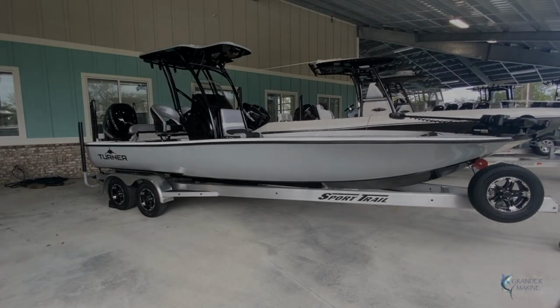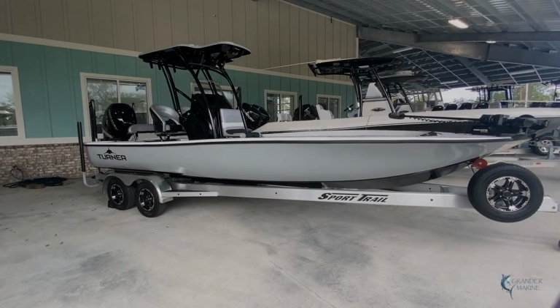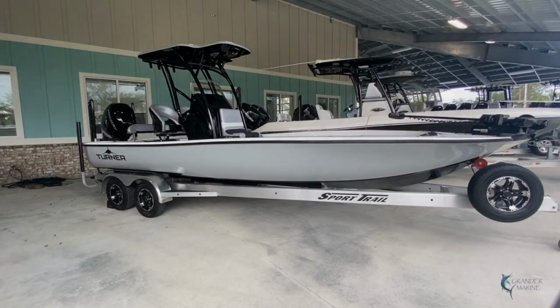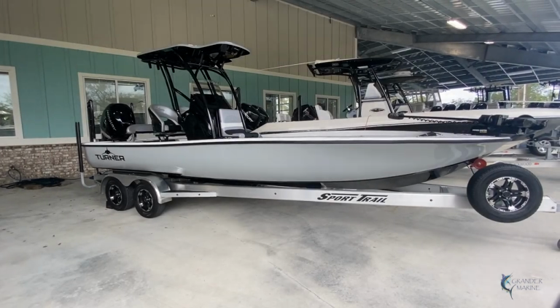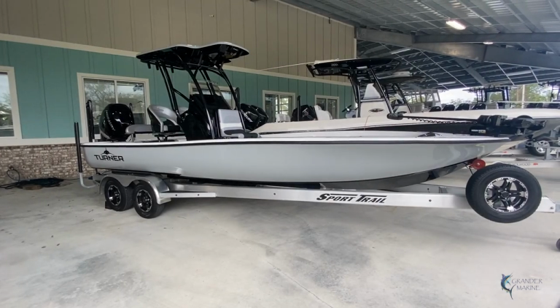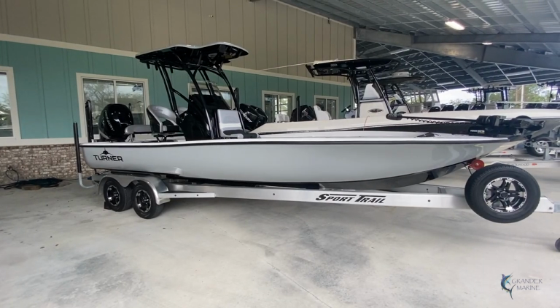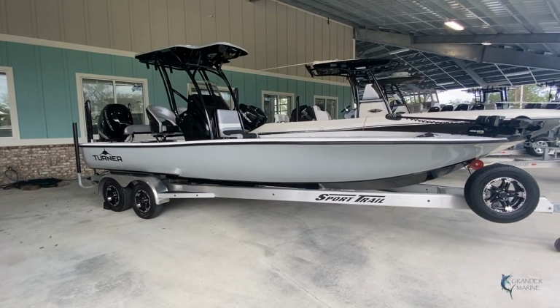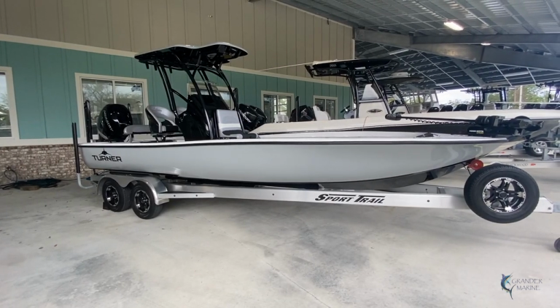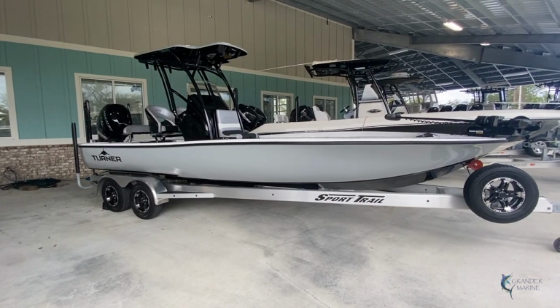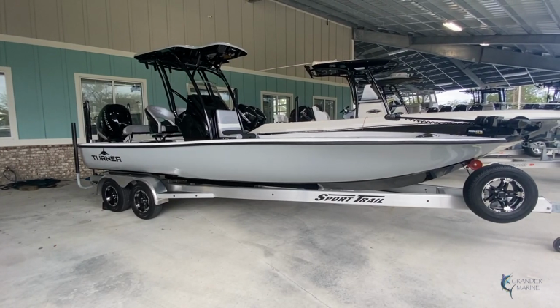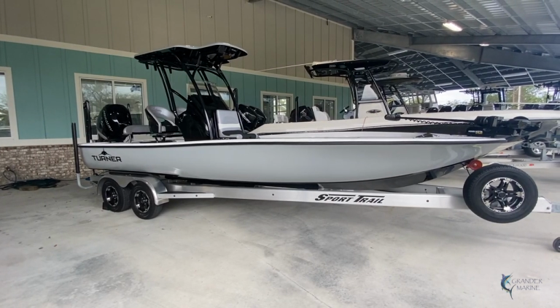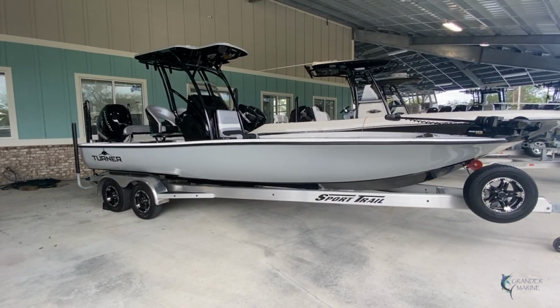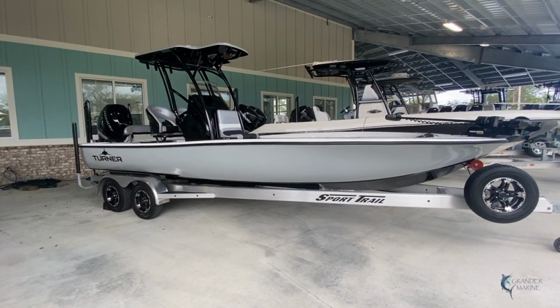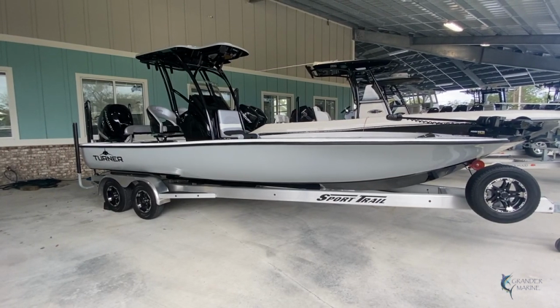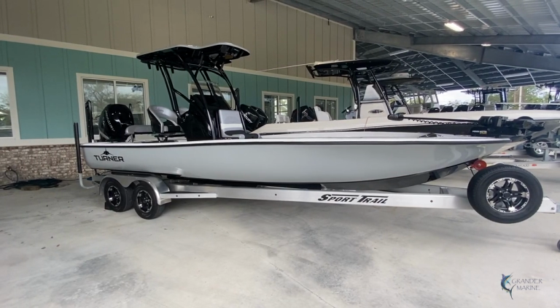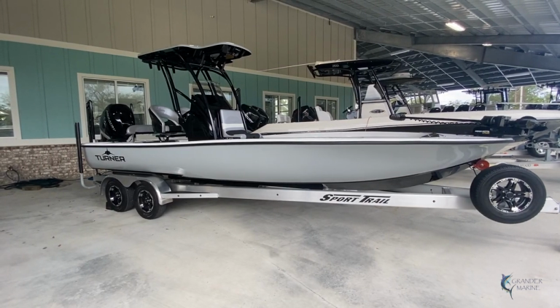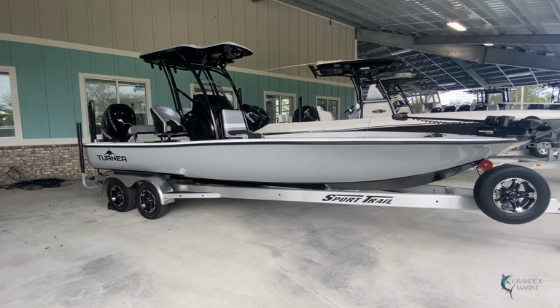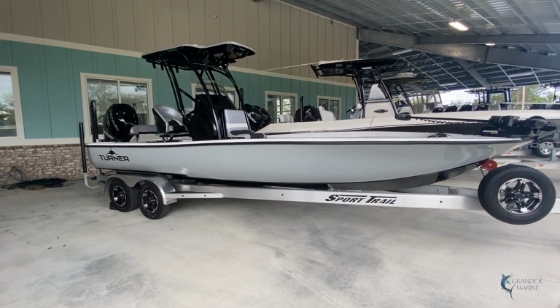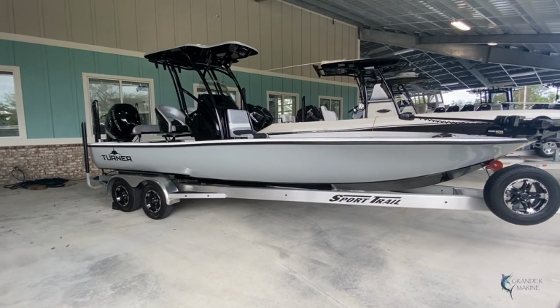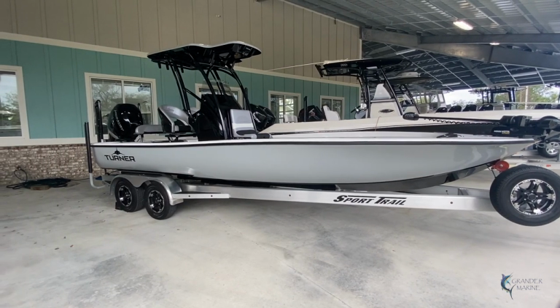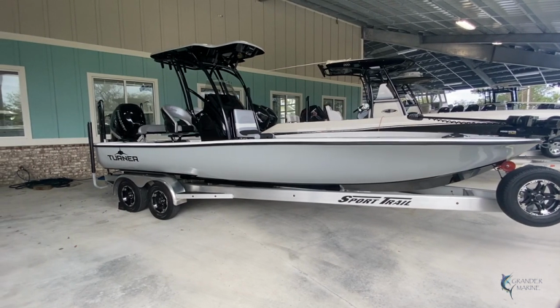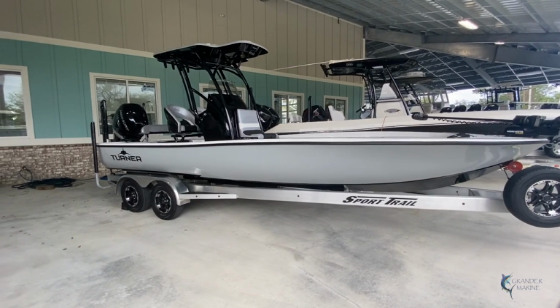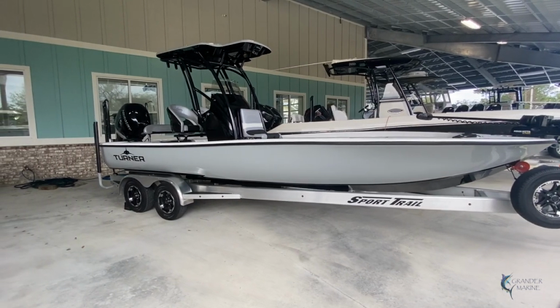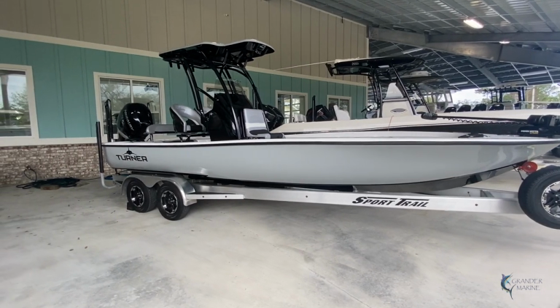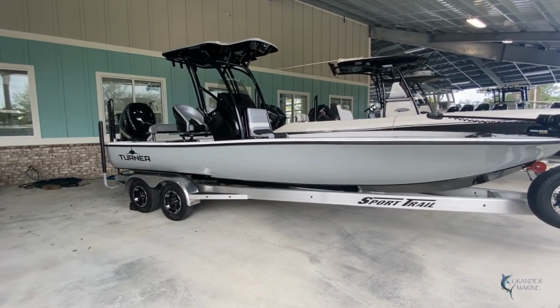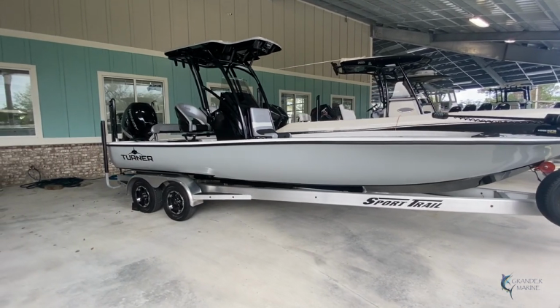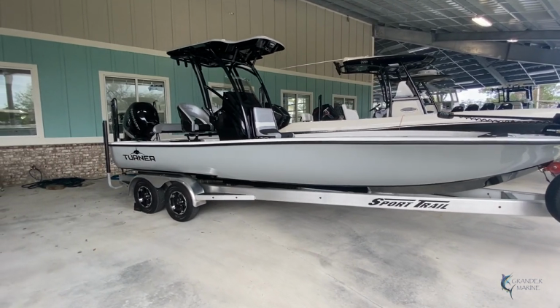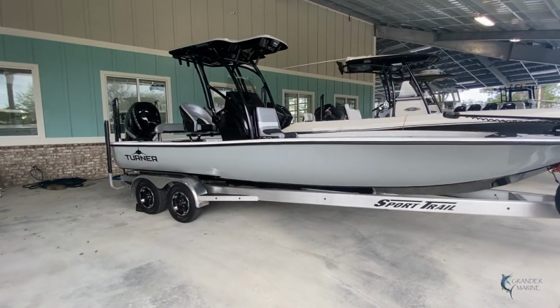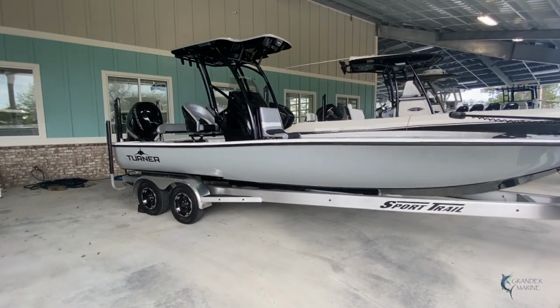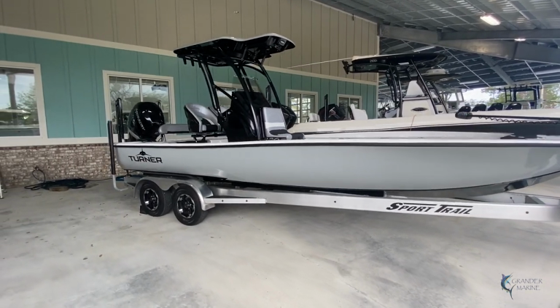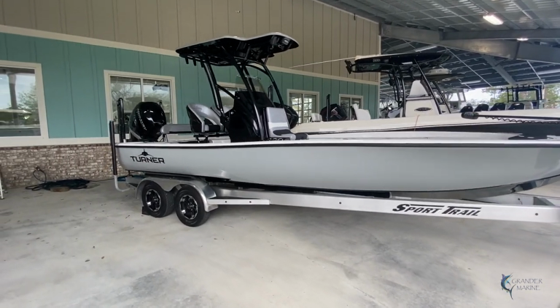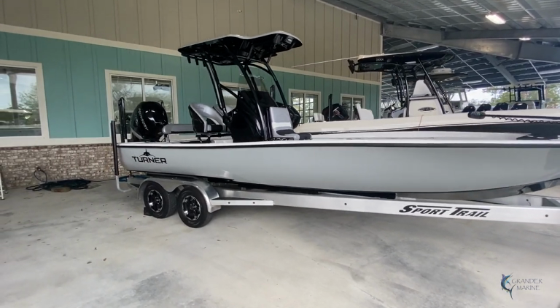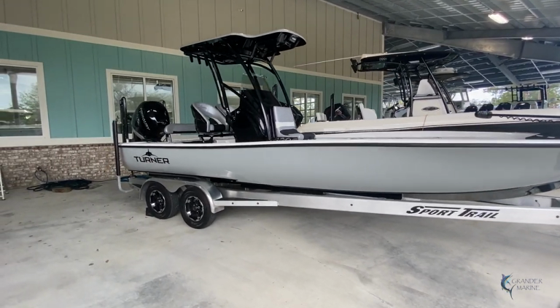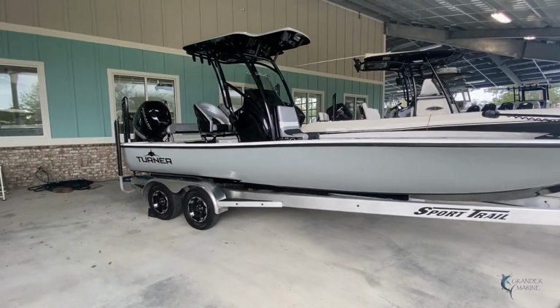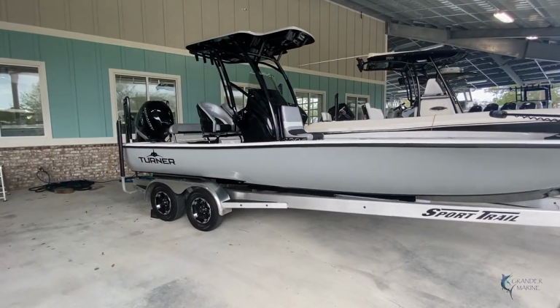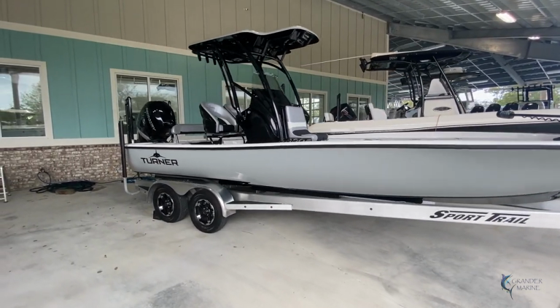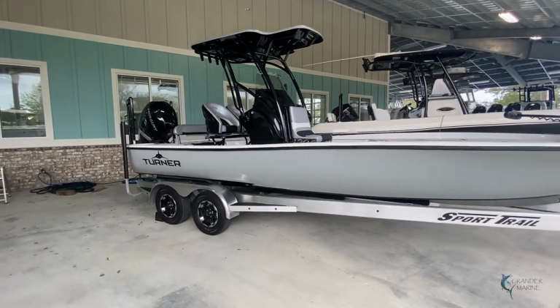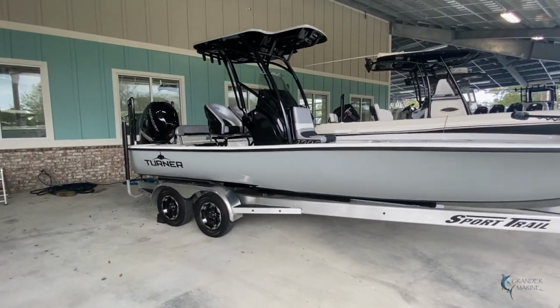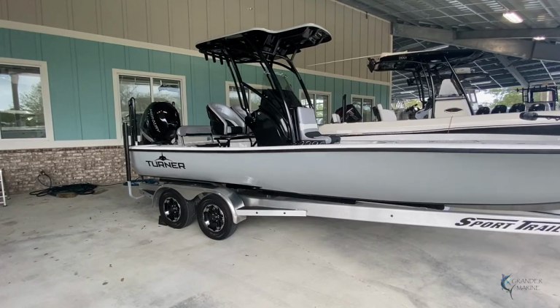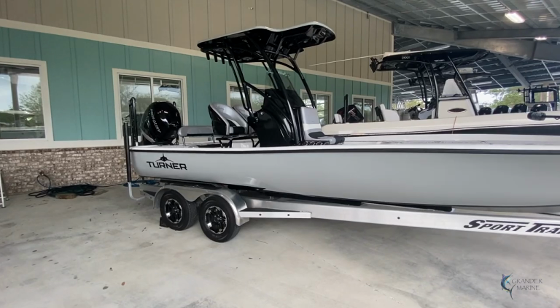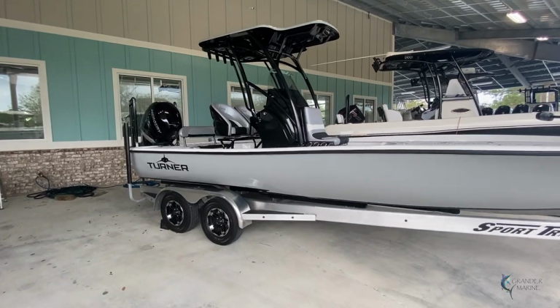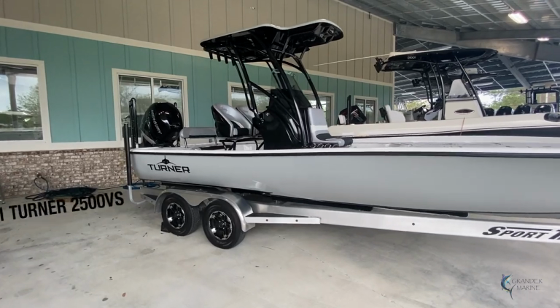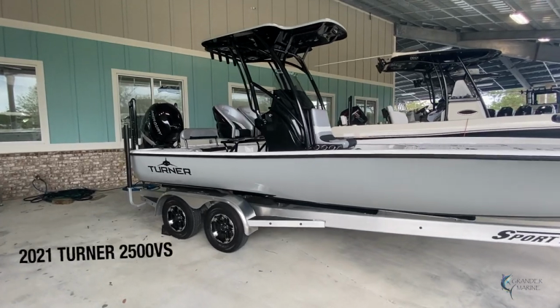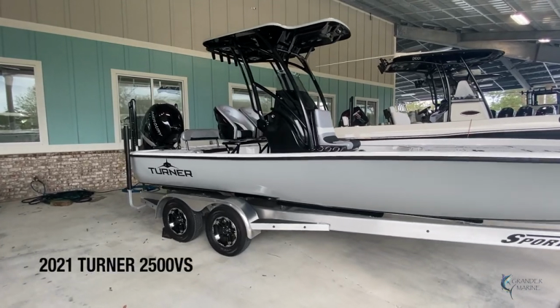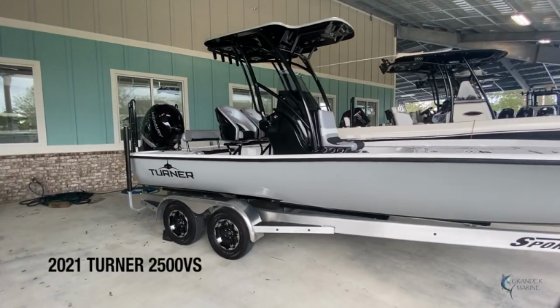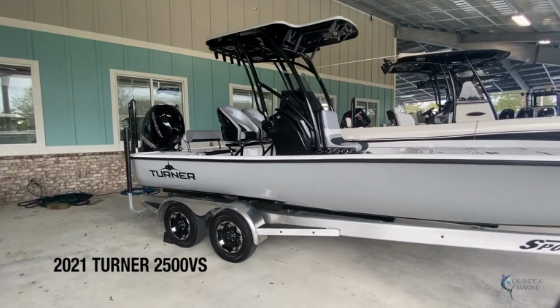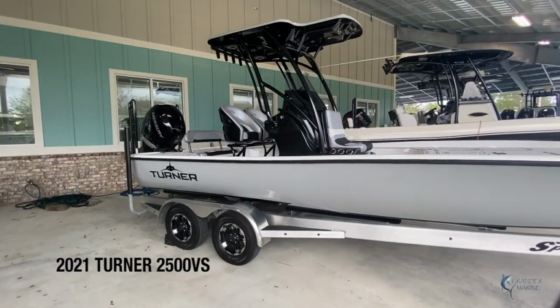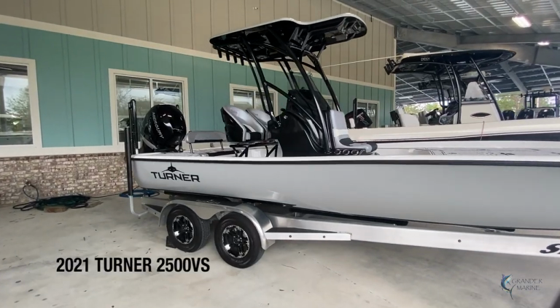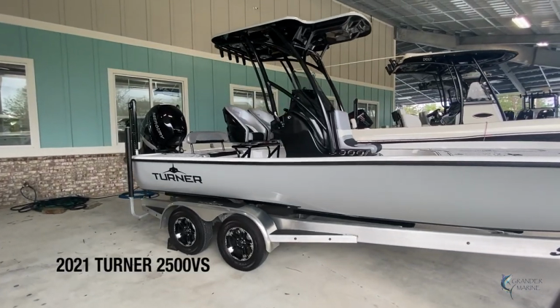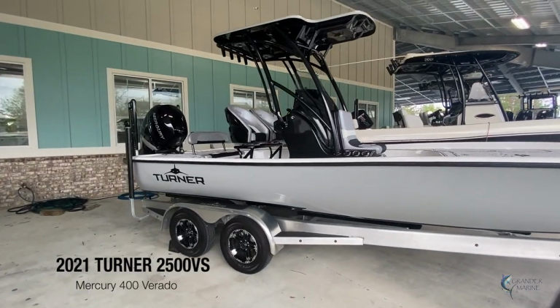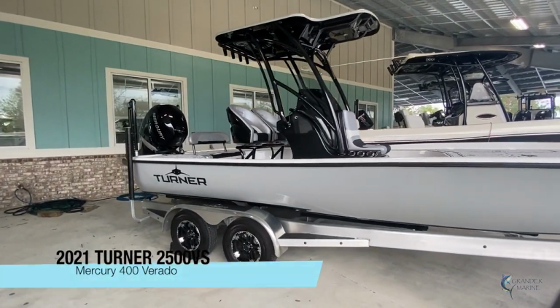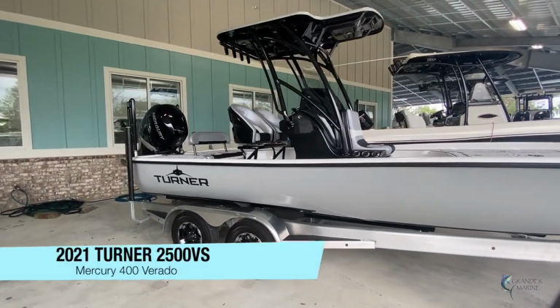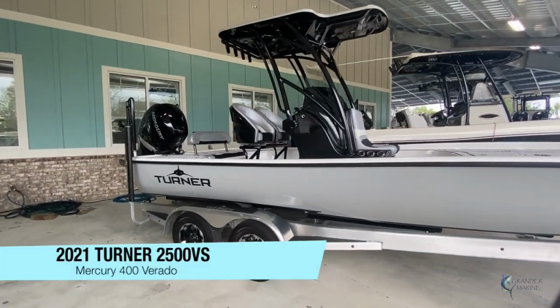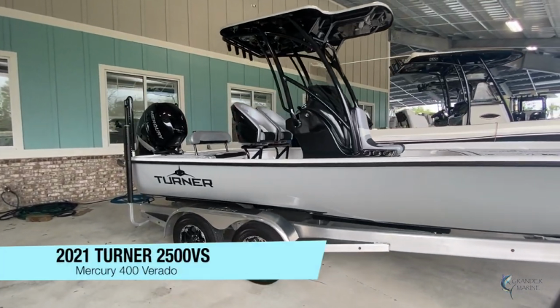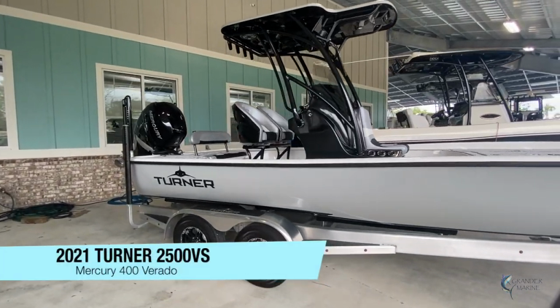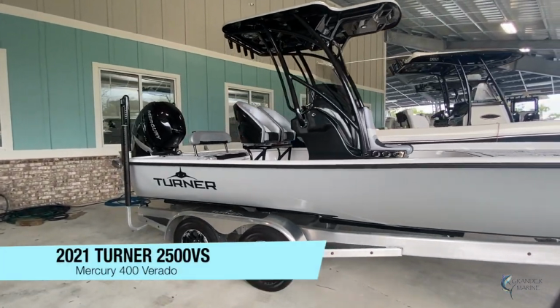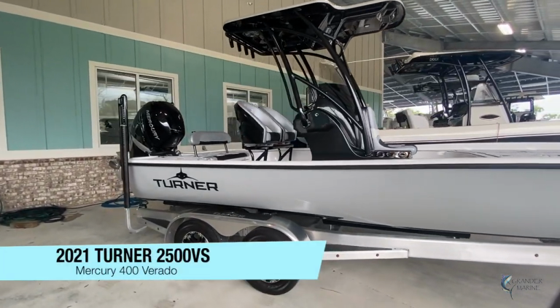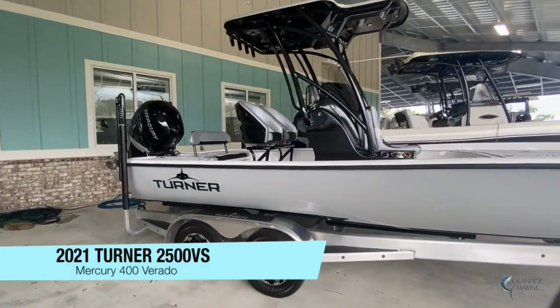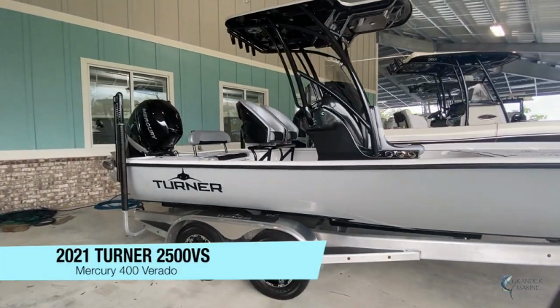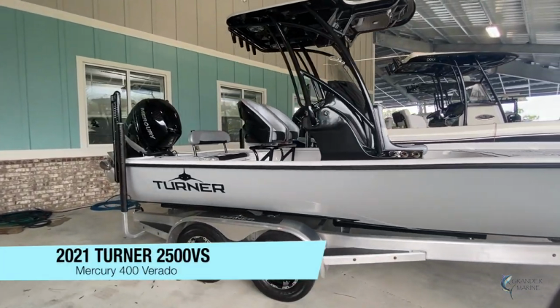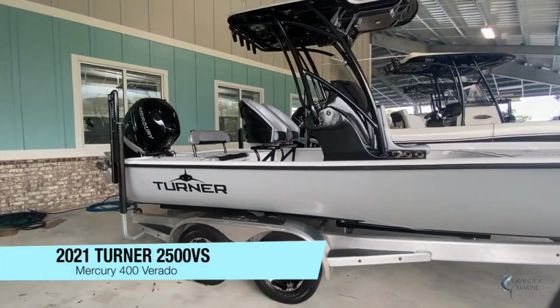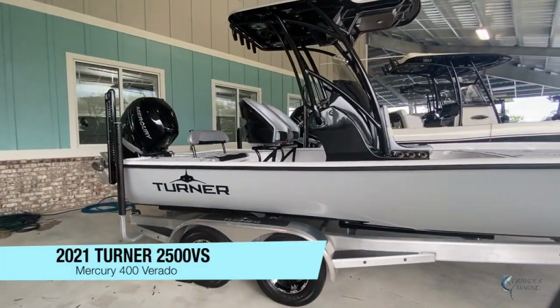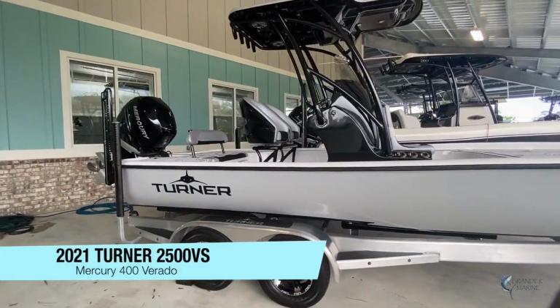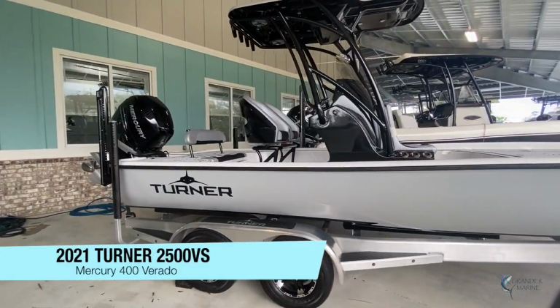Hey guys, Tyler of Random Marine. Today we're going to be taking a look at this customer ordered 2021 Turner 2500VS.